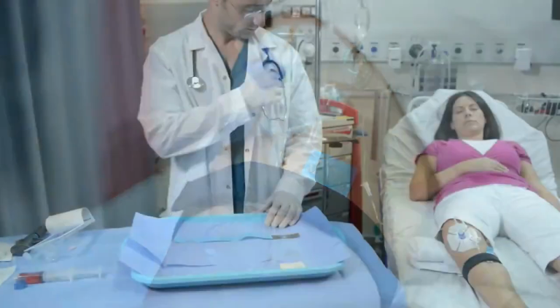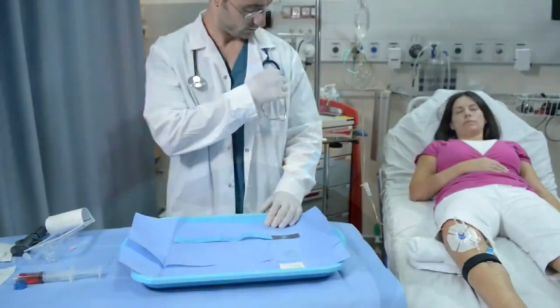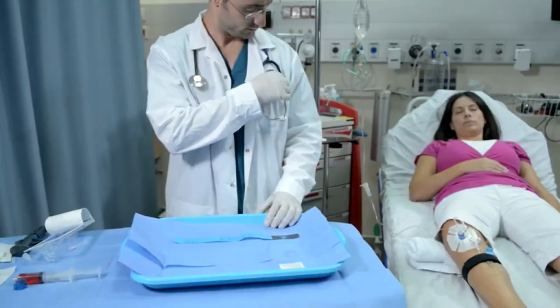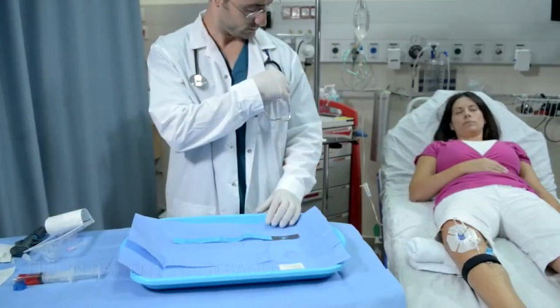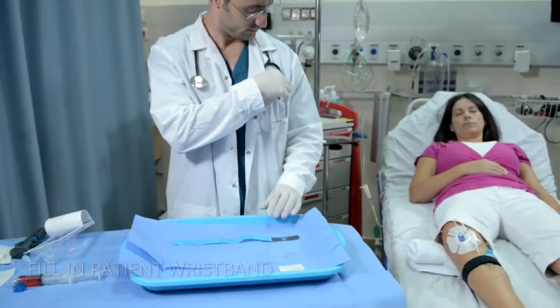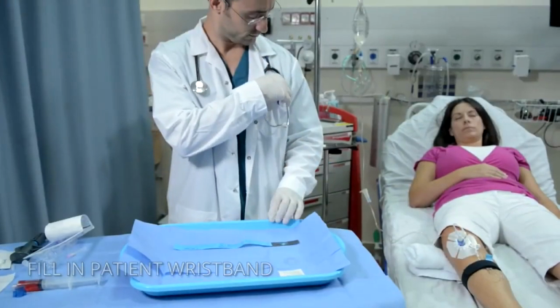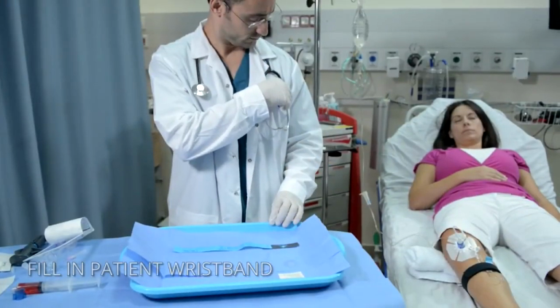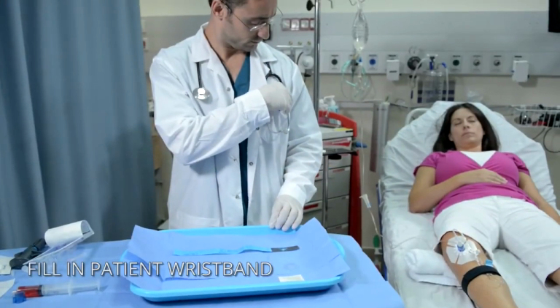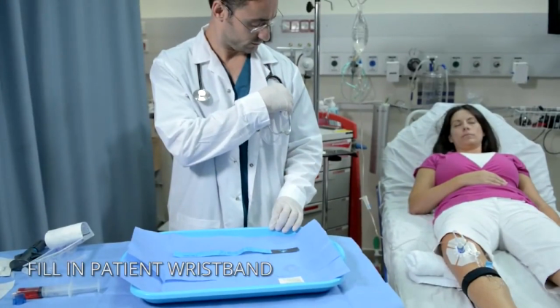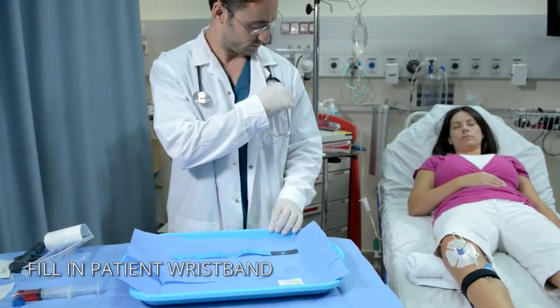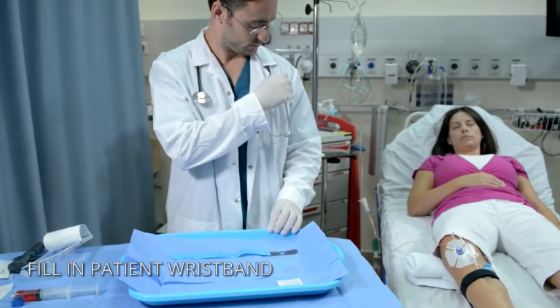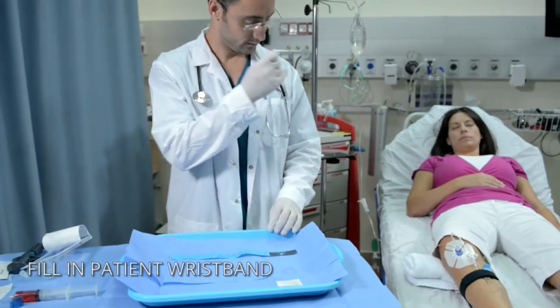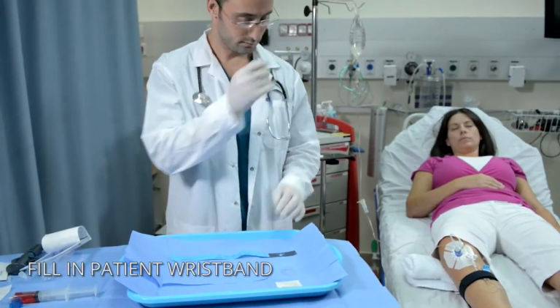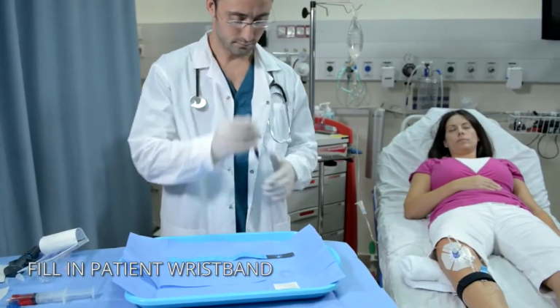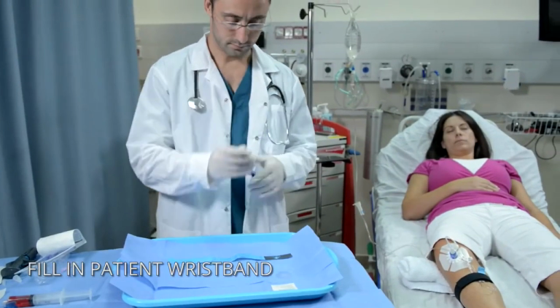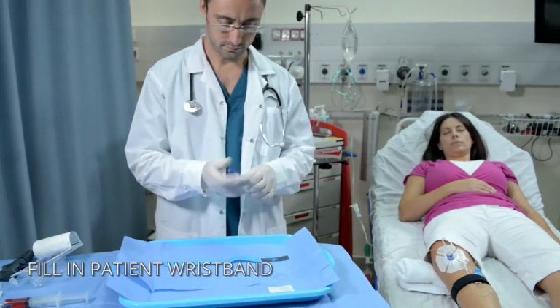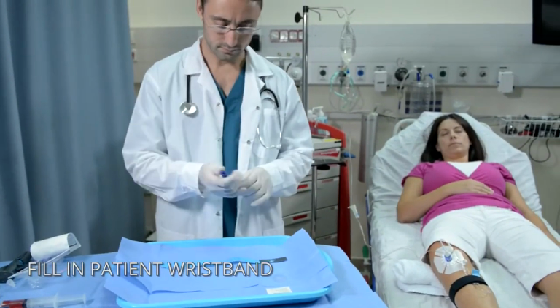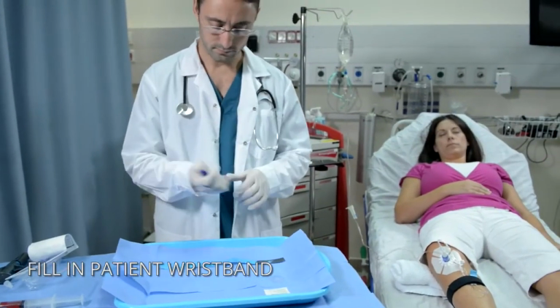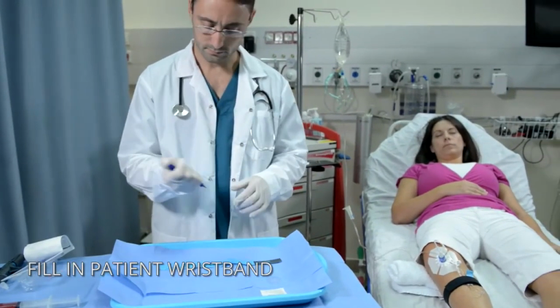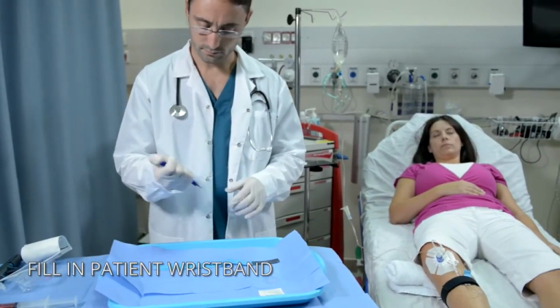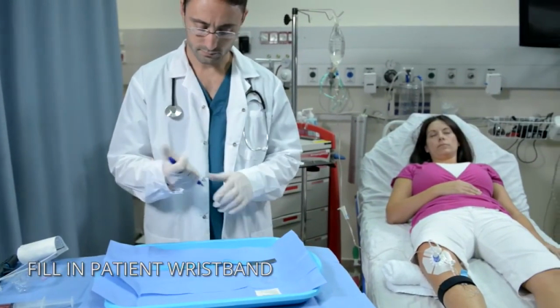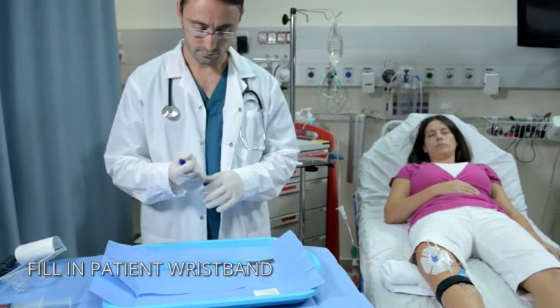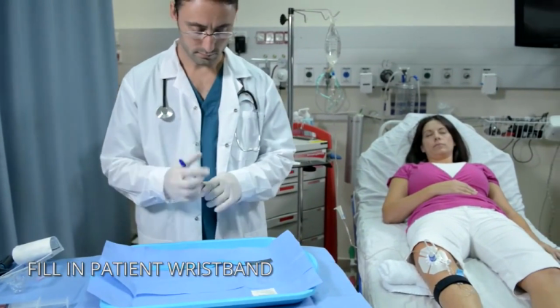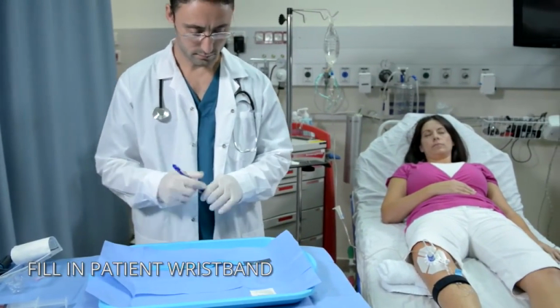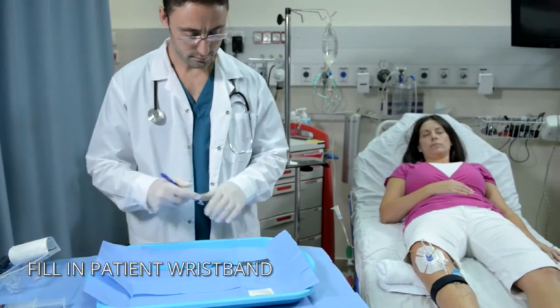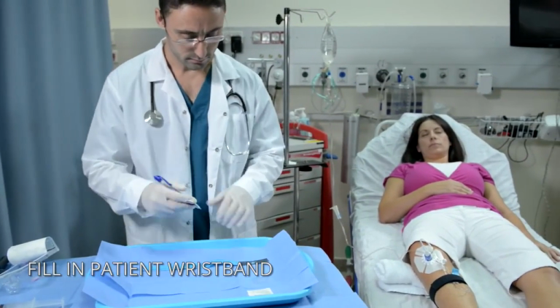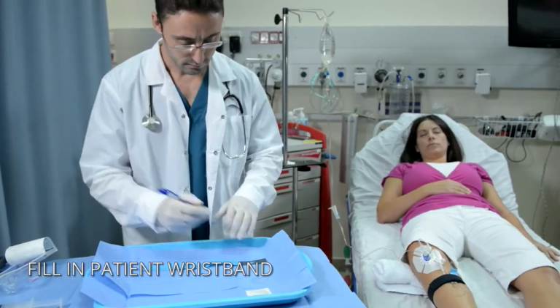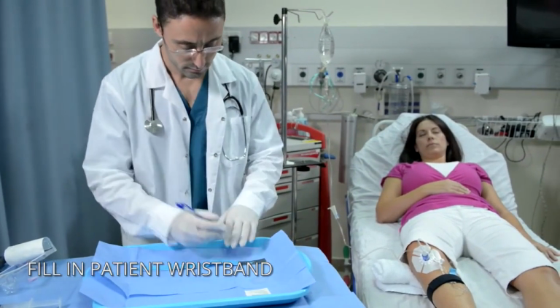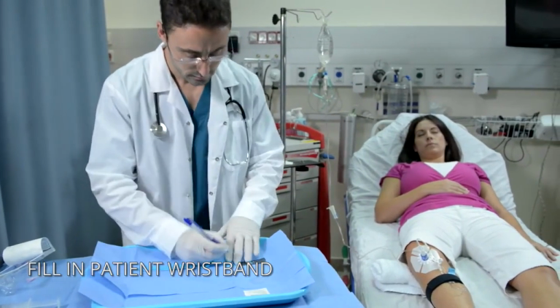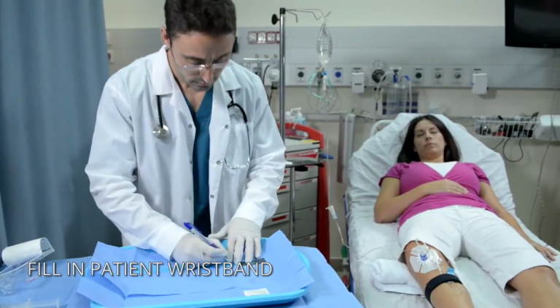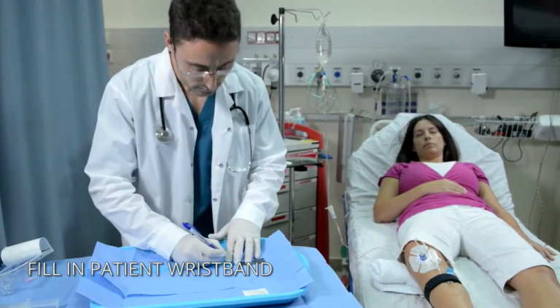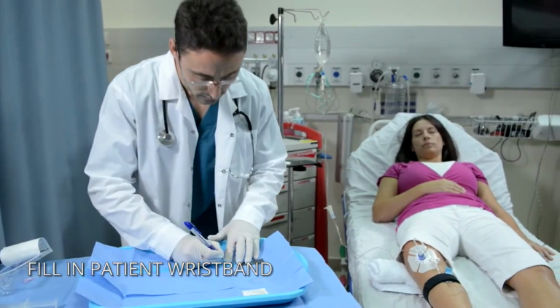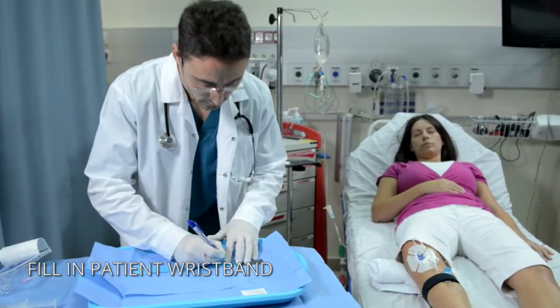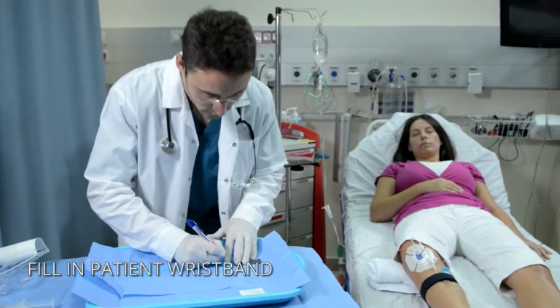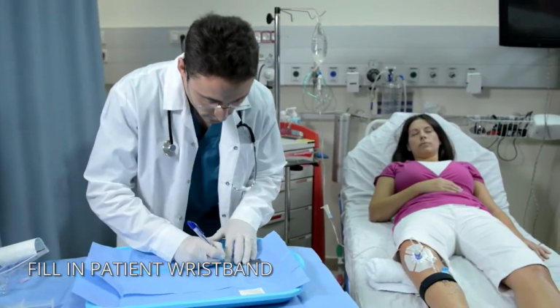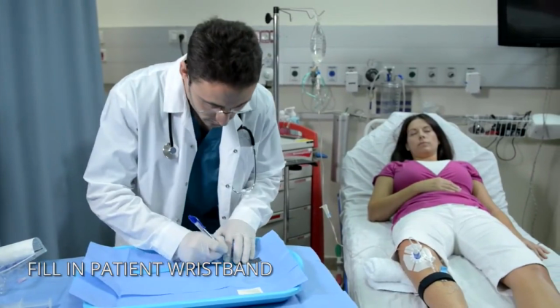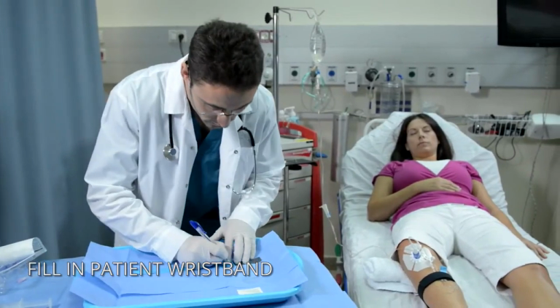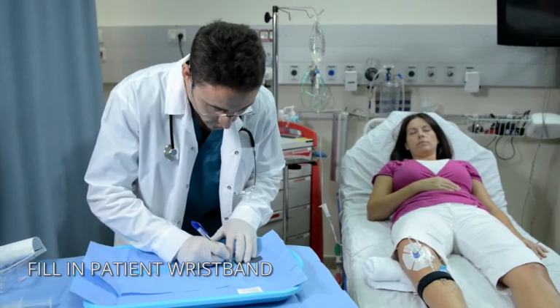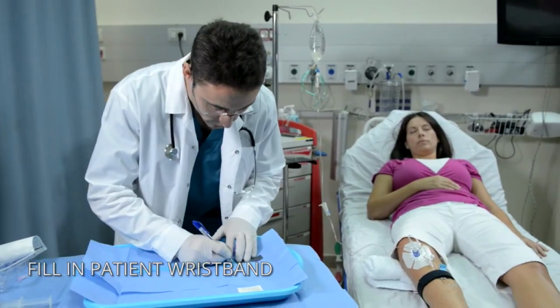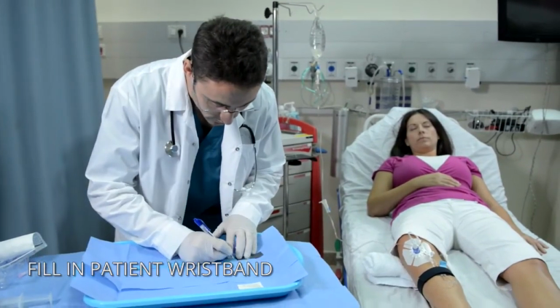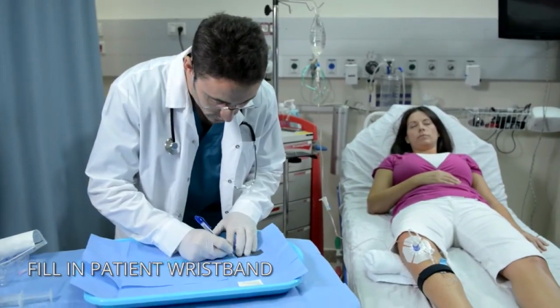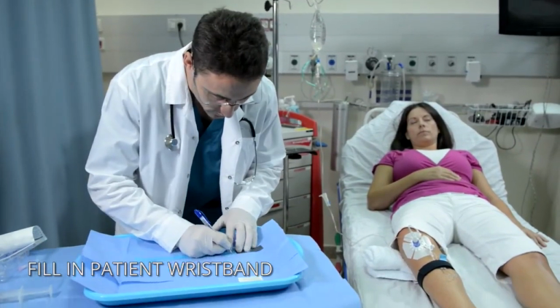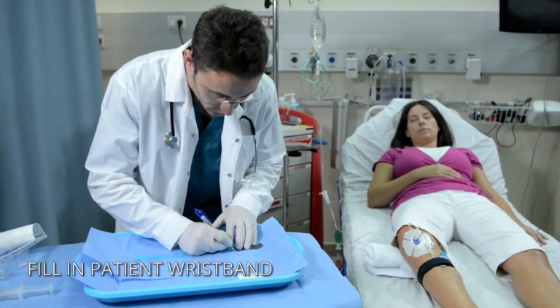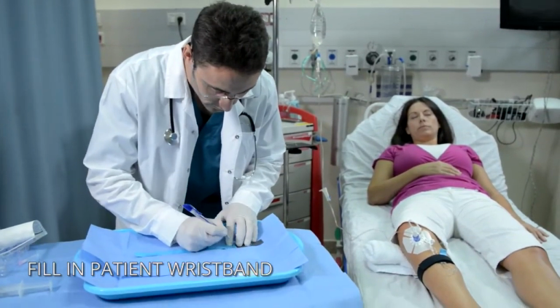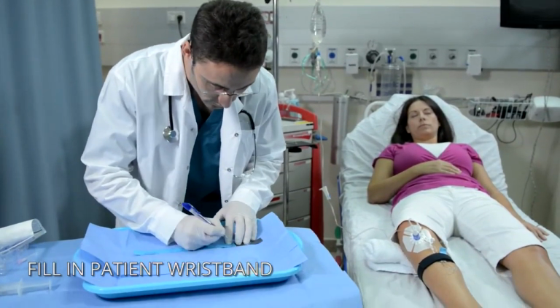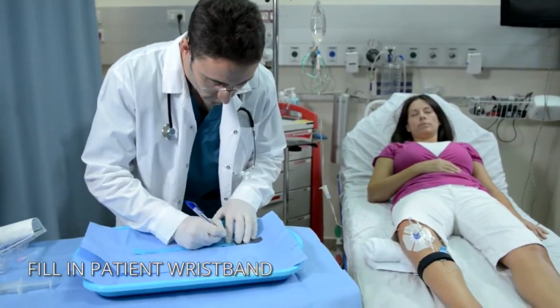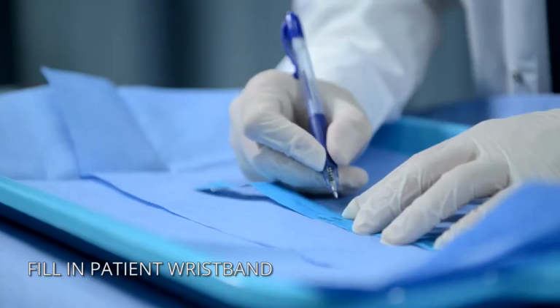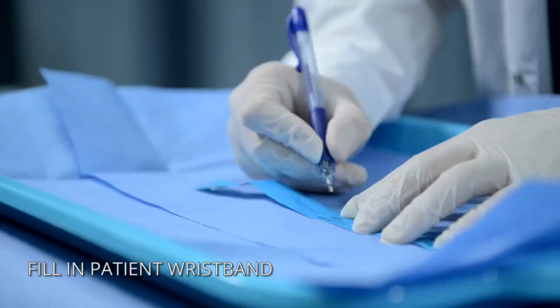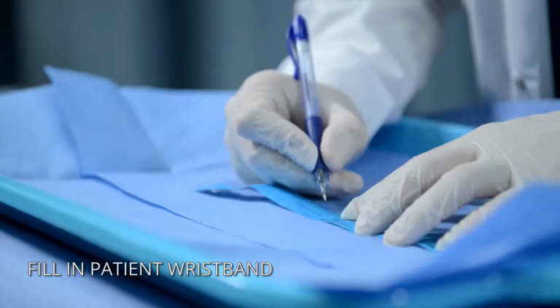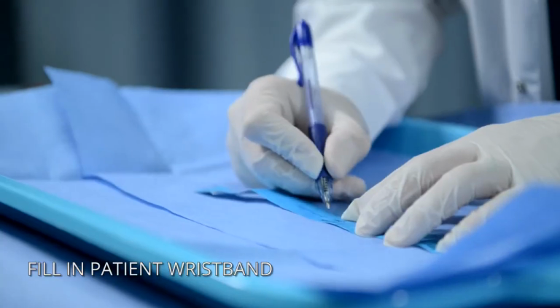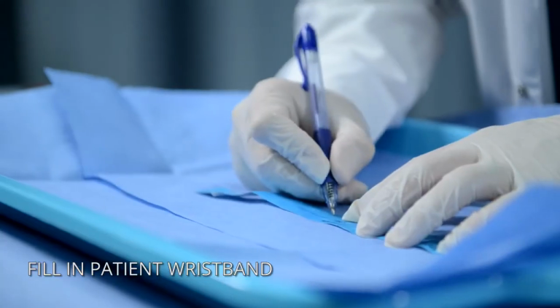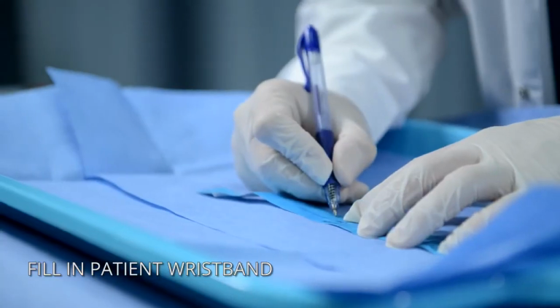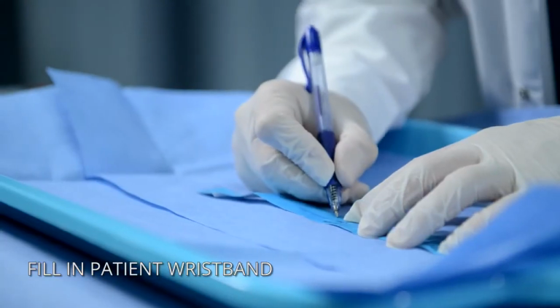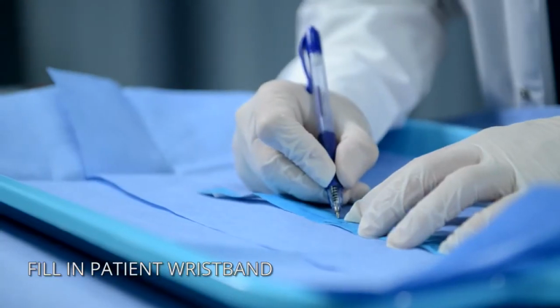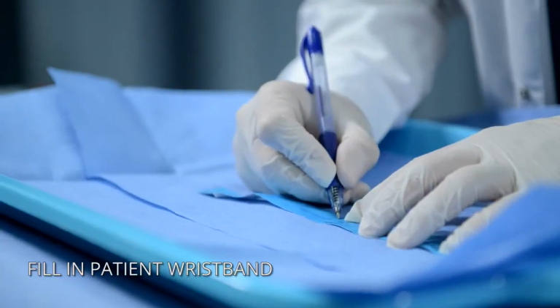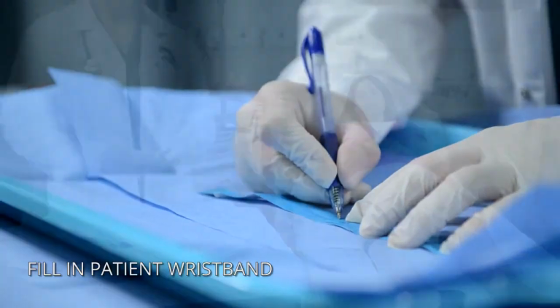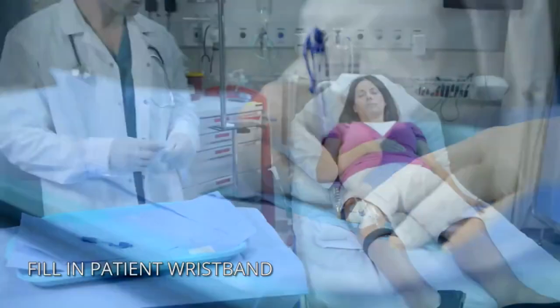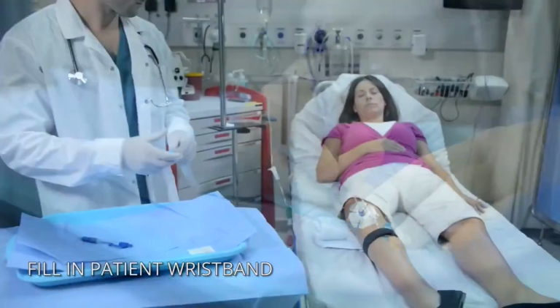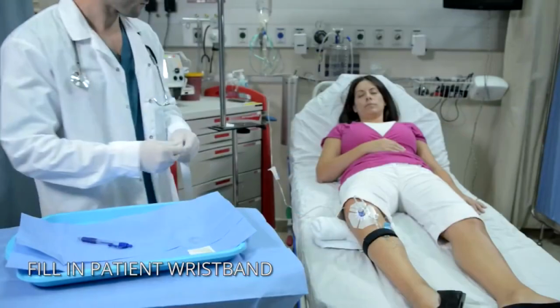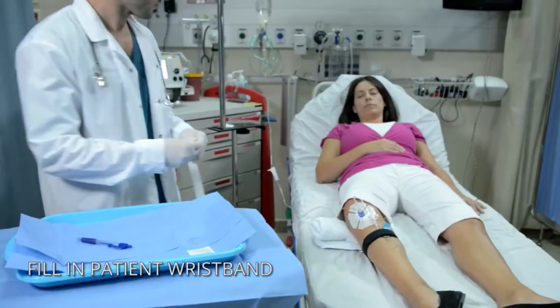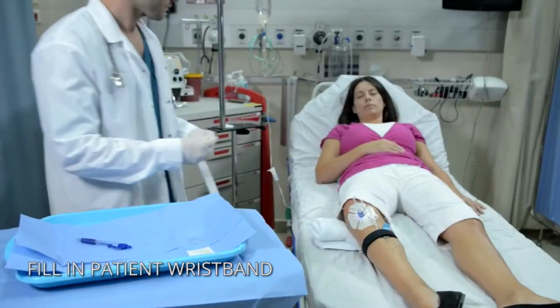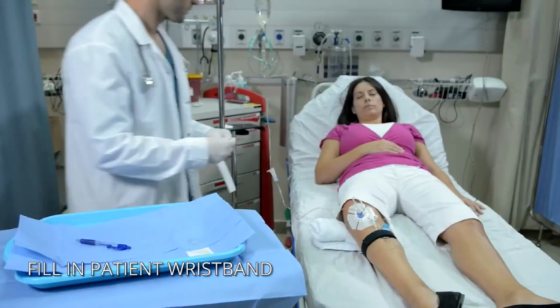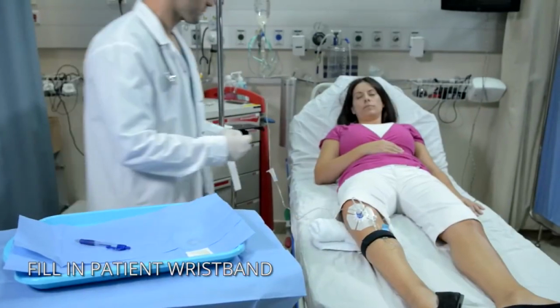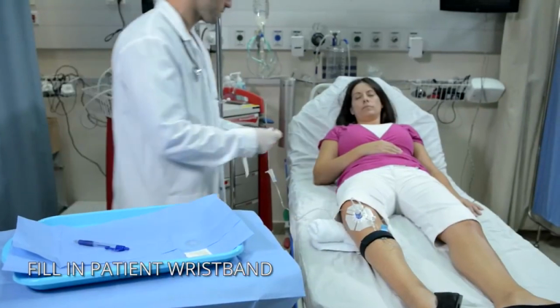End the procedure by filling out the details on the patient wristband and wrapping it around the patient's wrist.